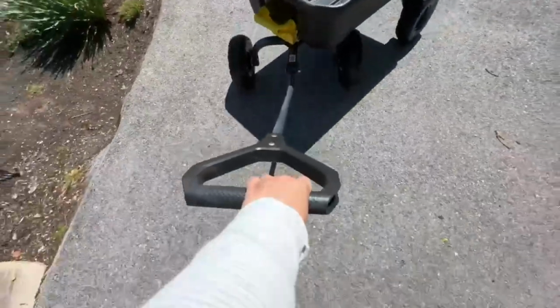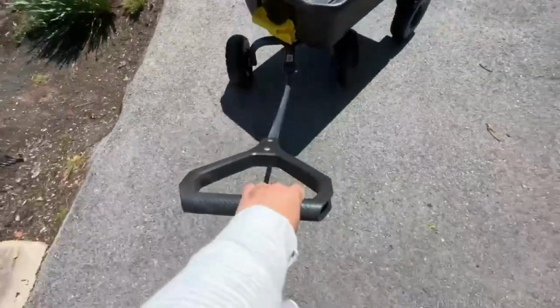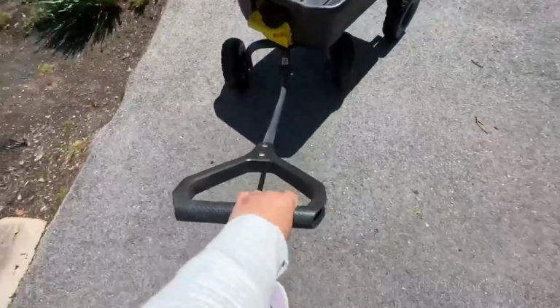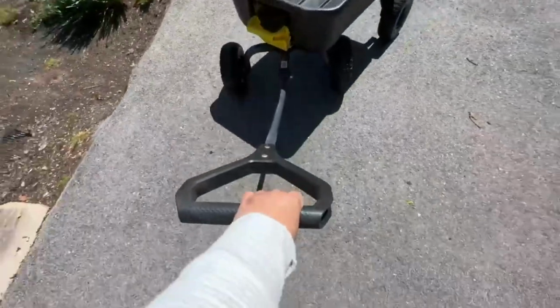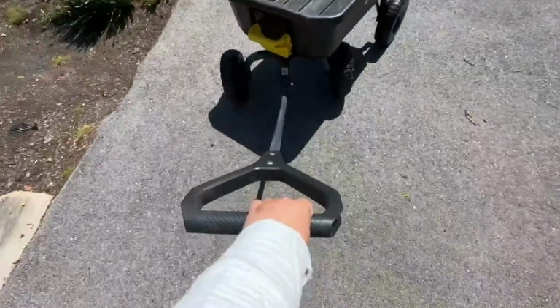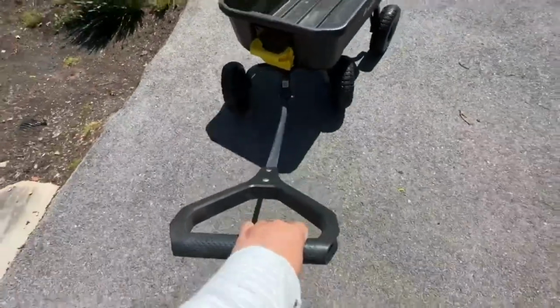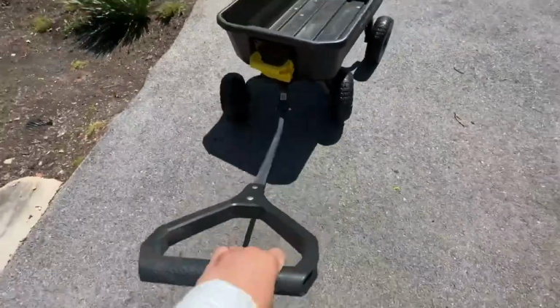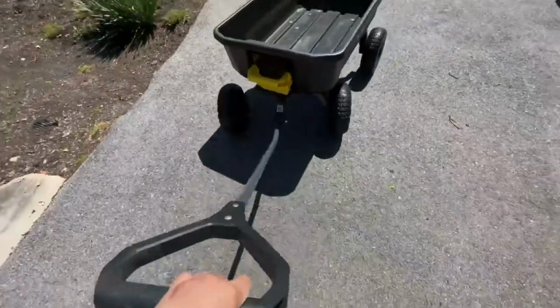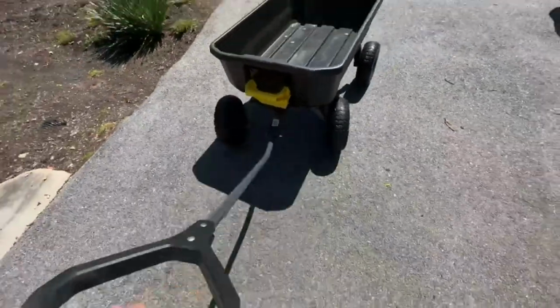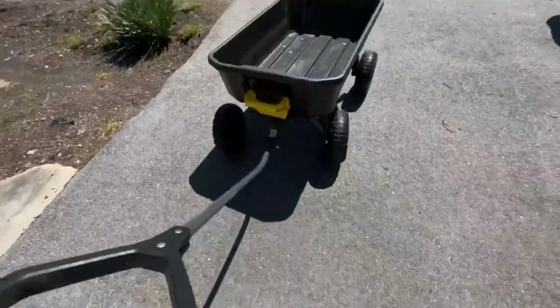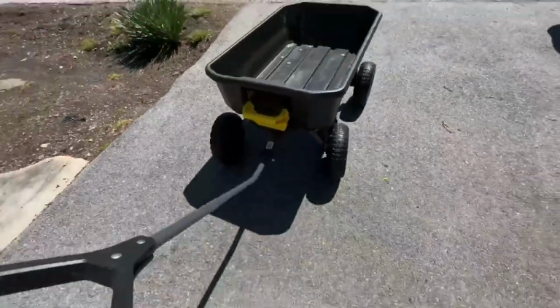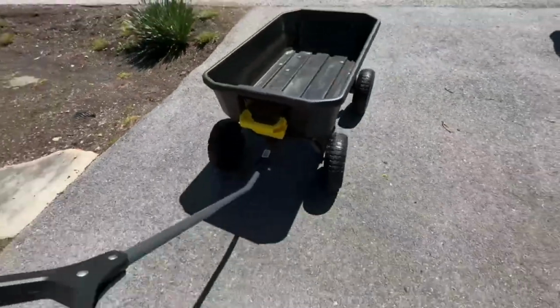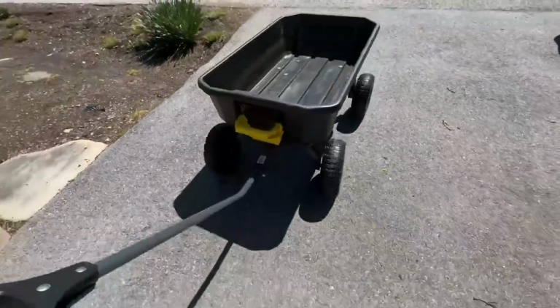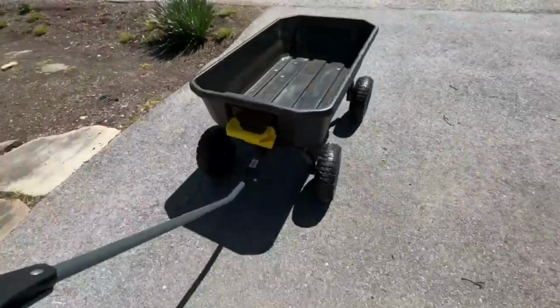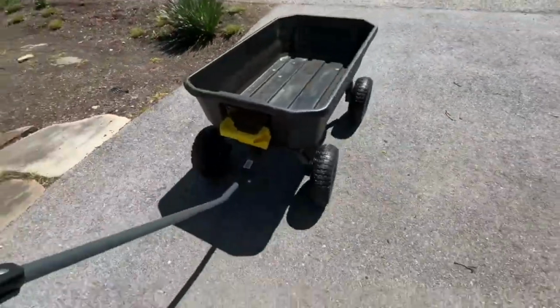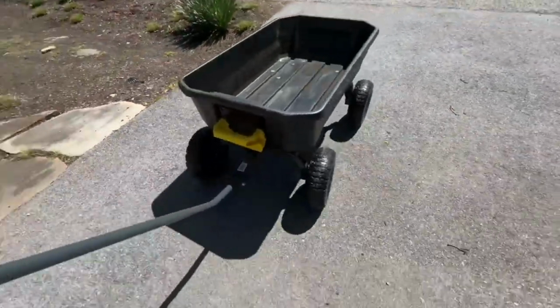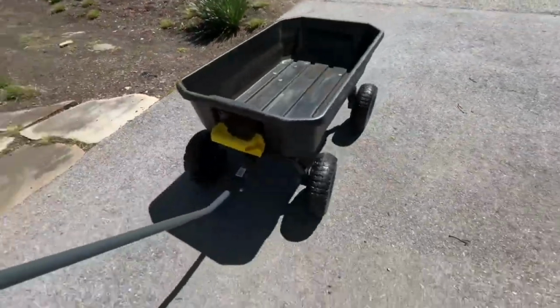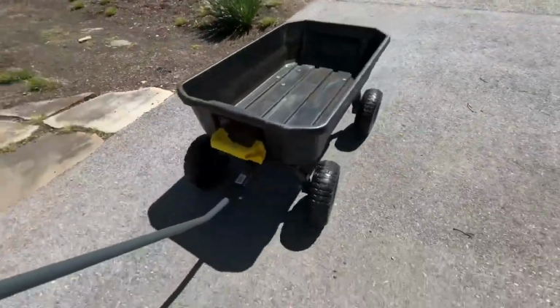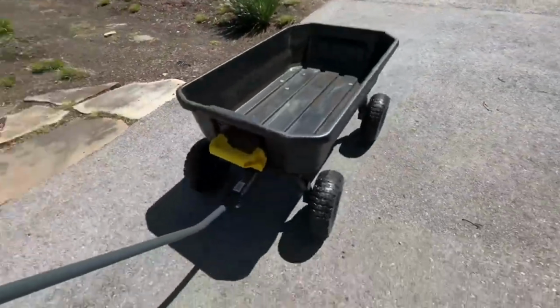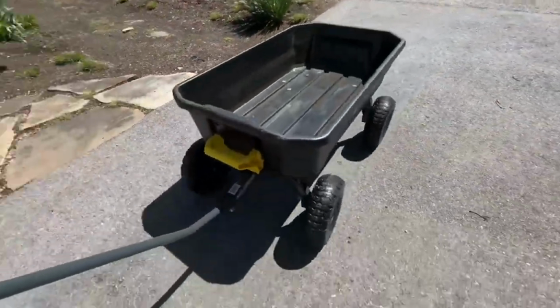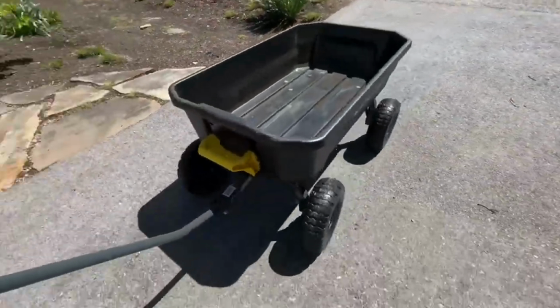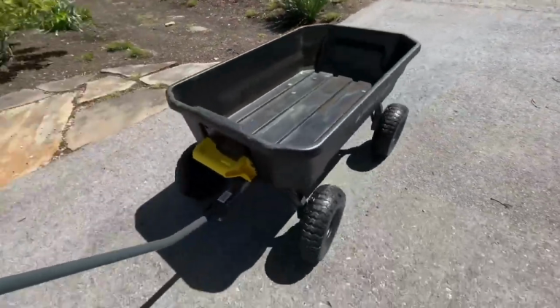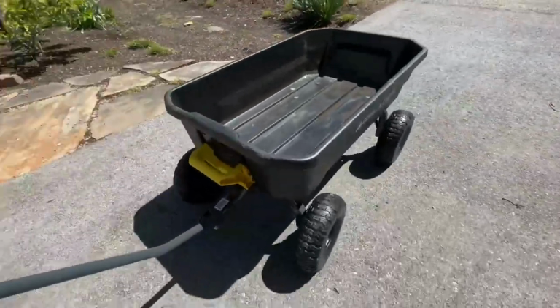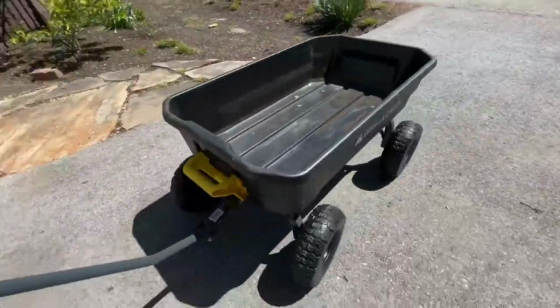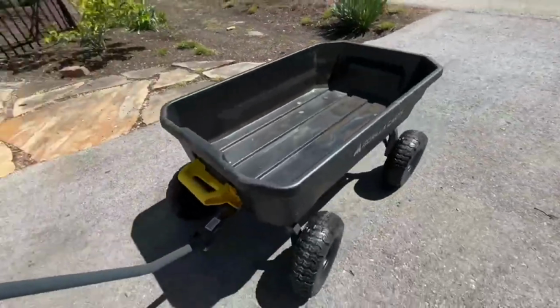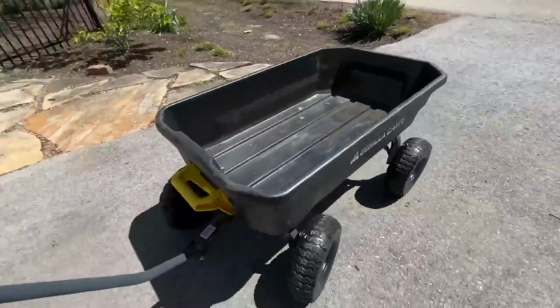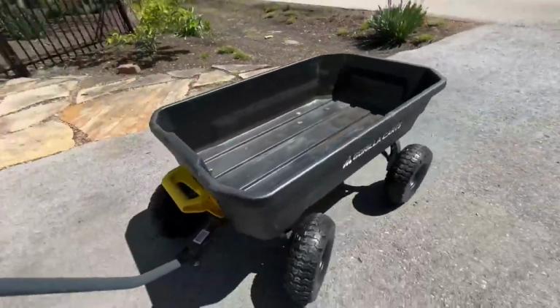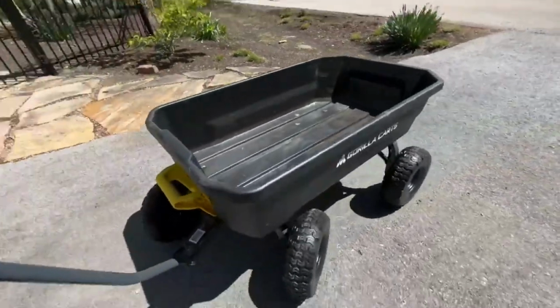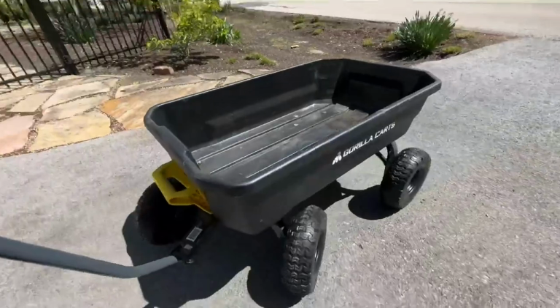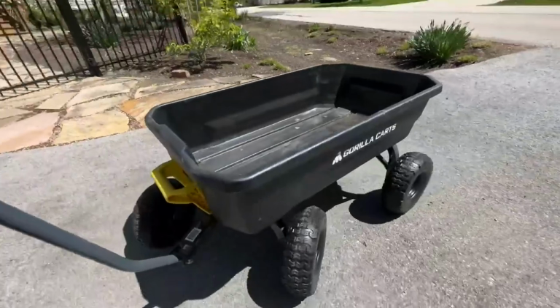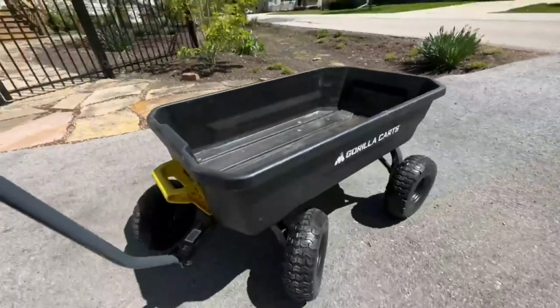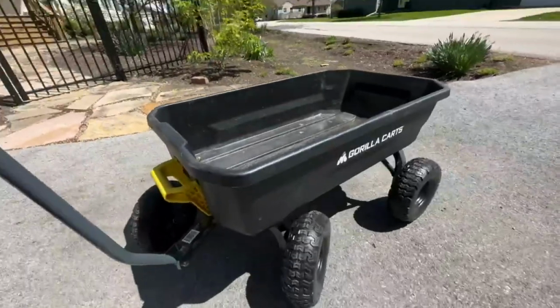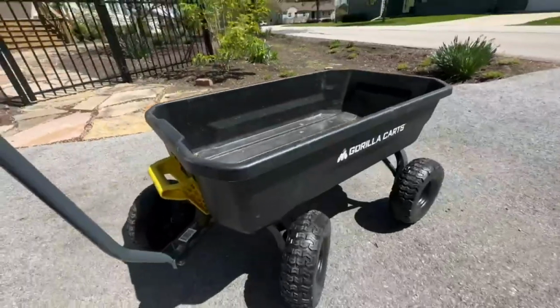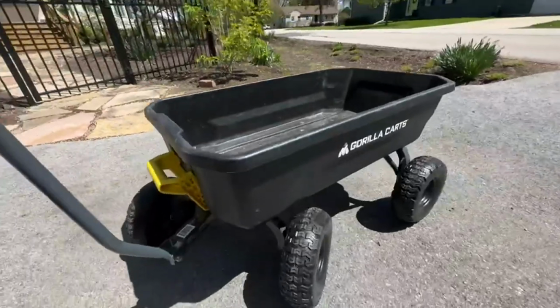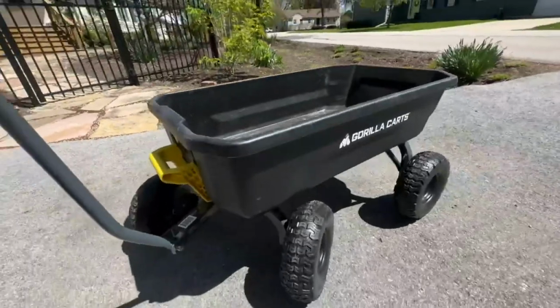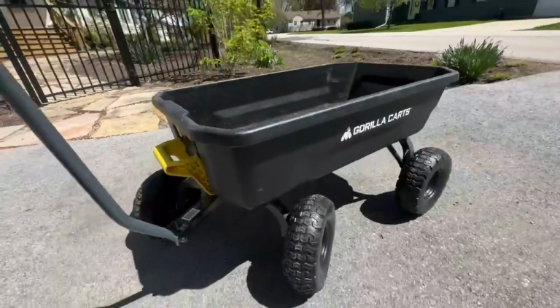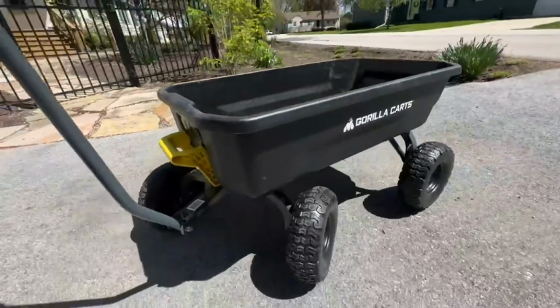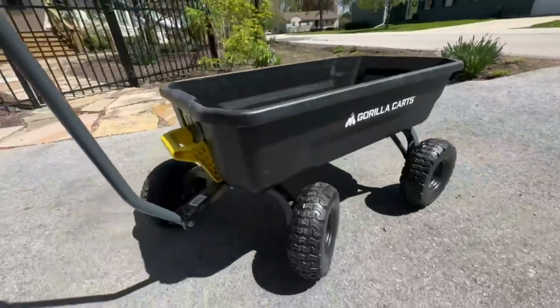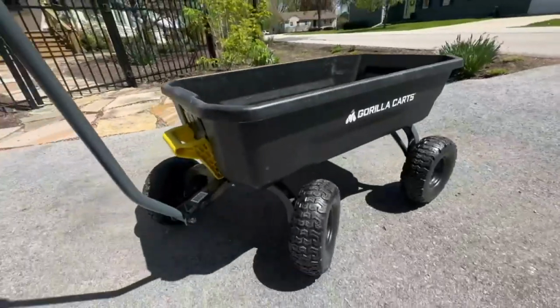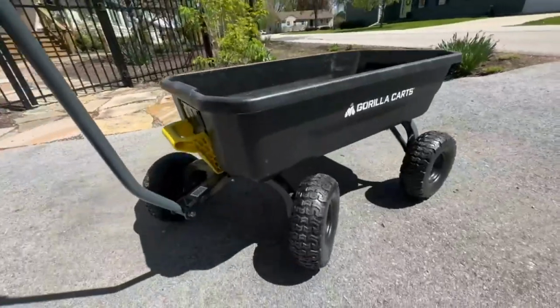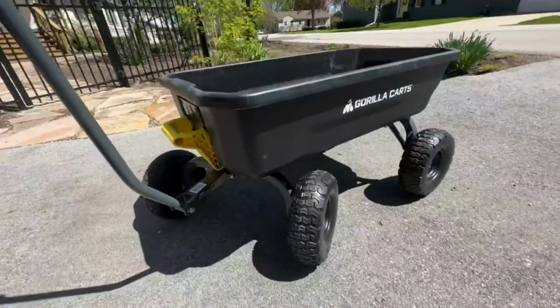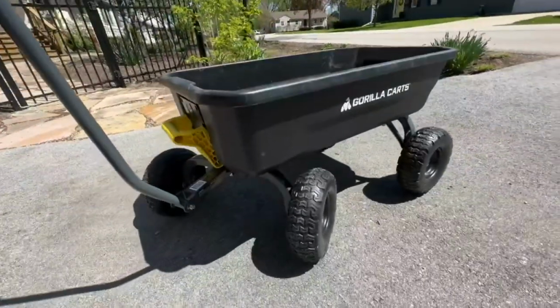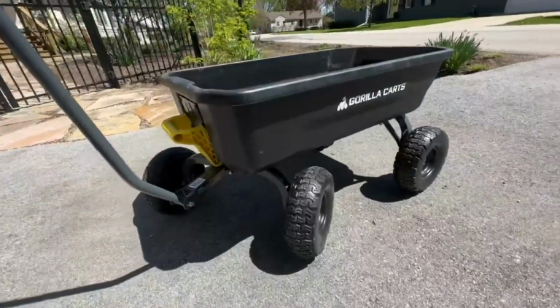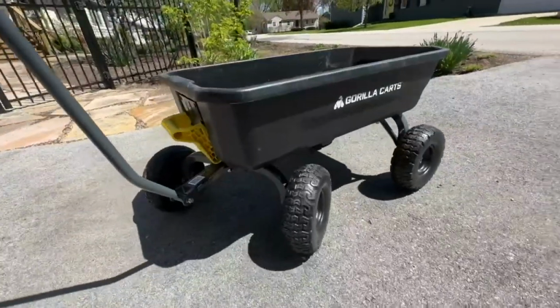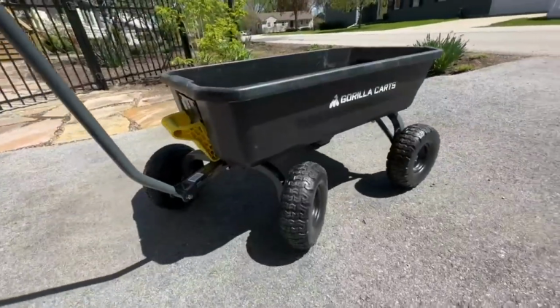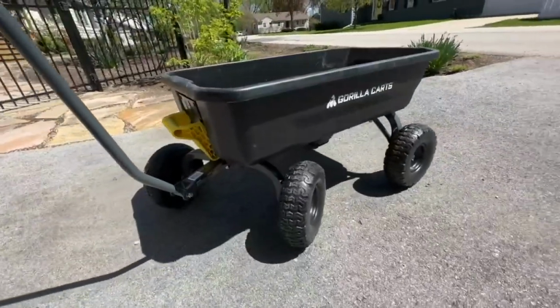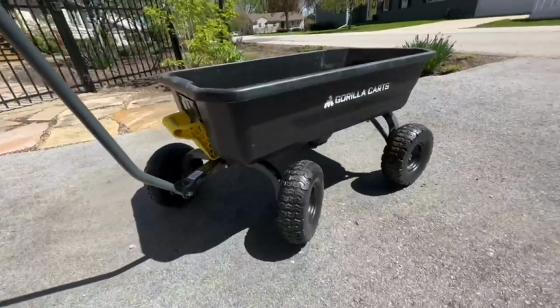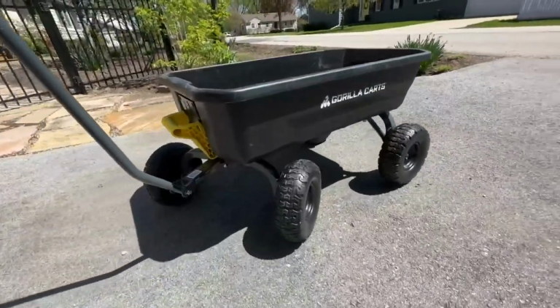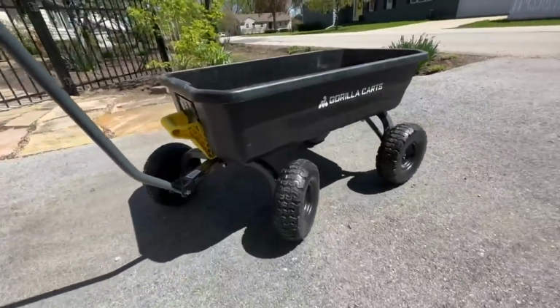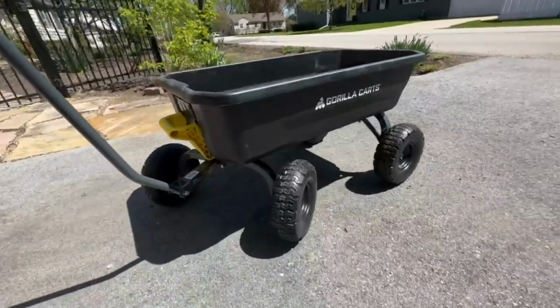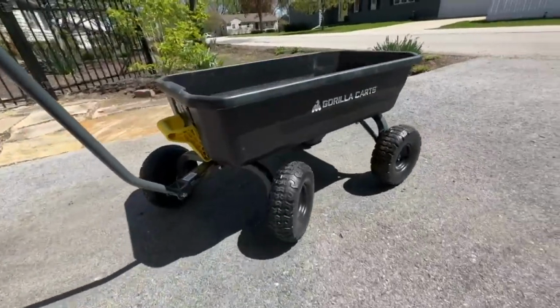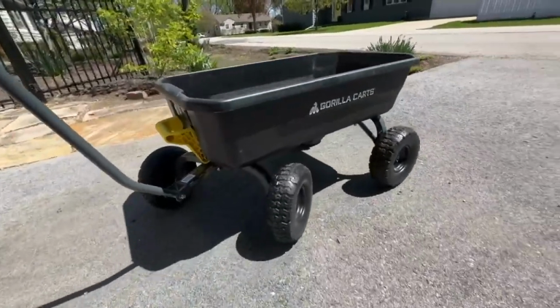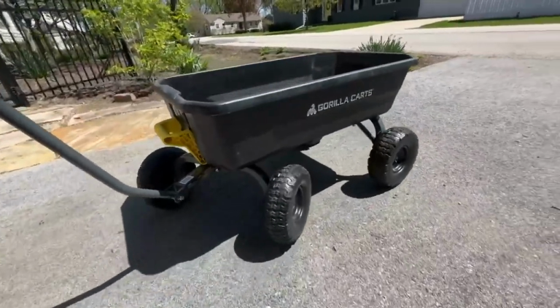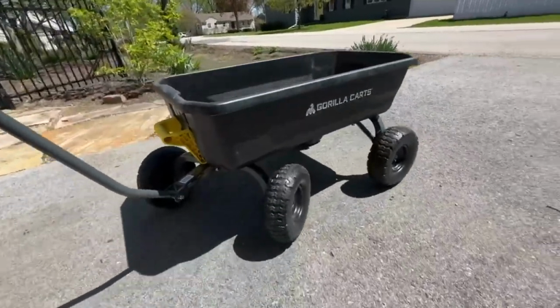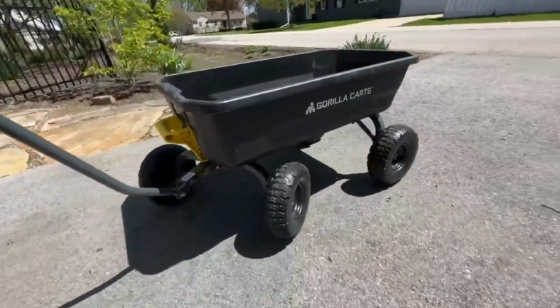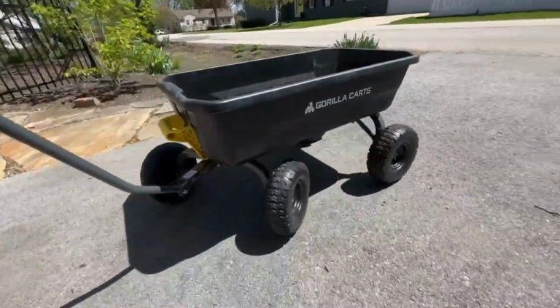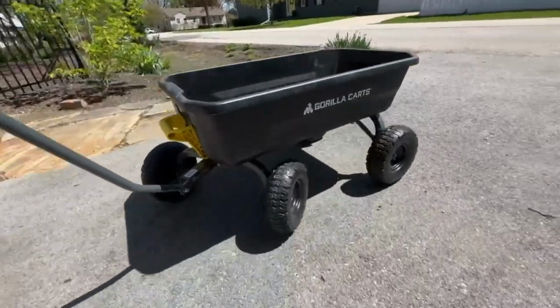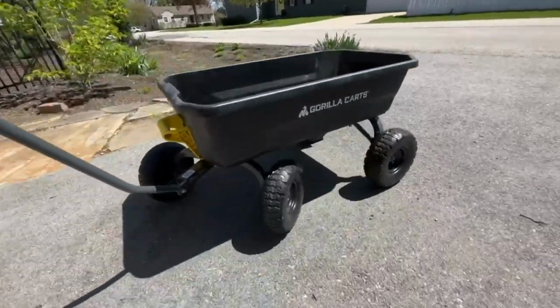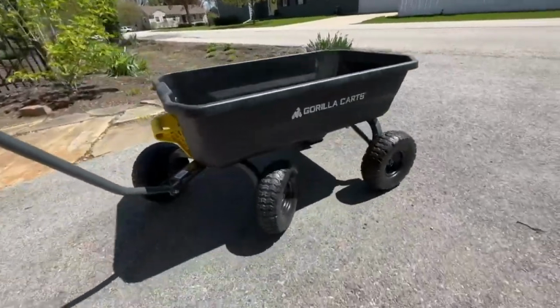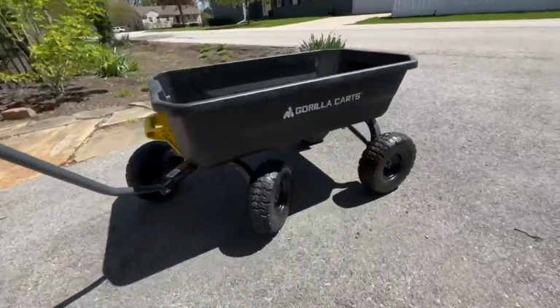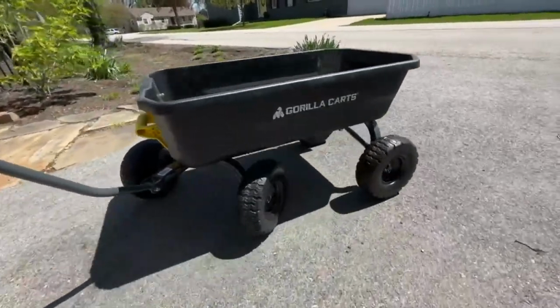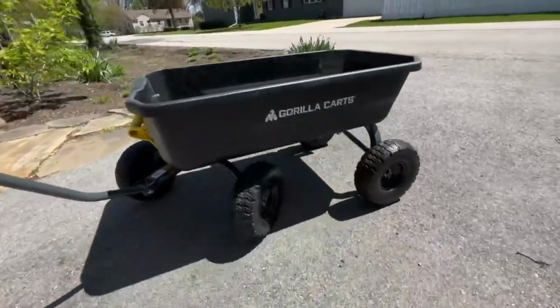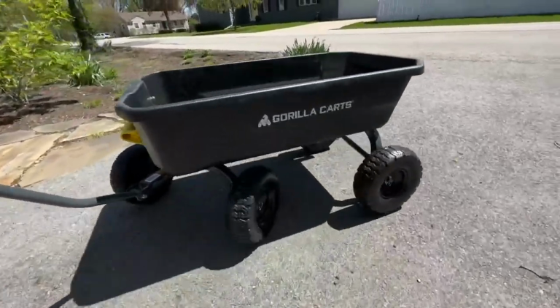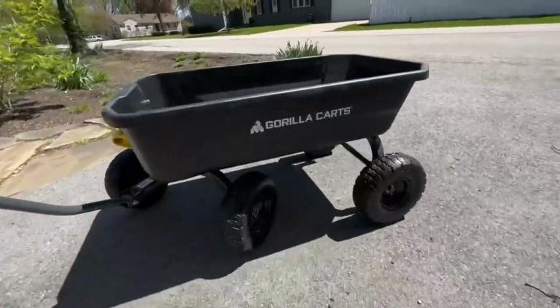It's got a long handle. Overall, I just really highly recommend the Gorilla Cart for your garden.